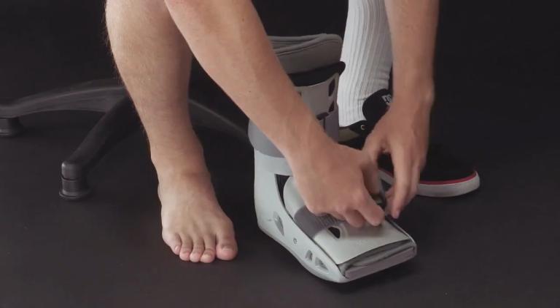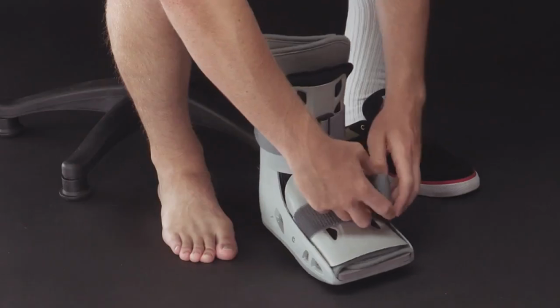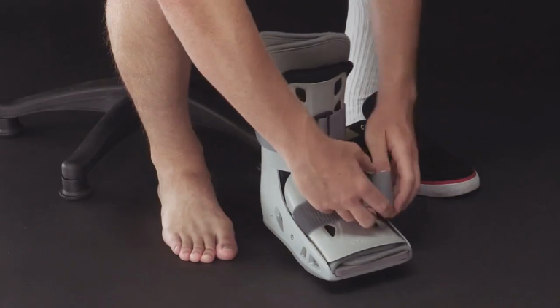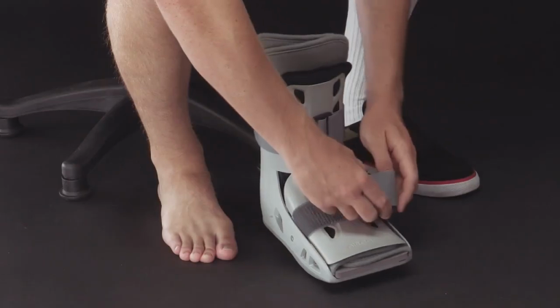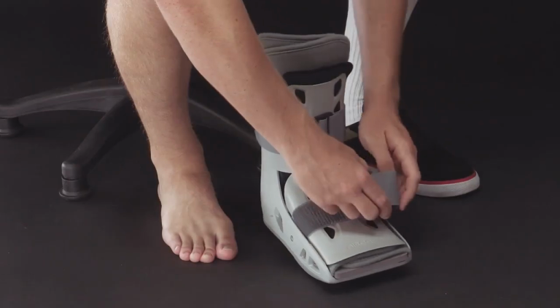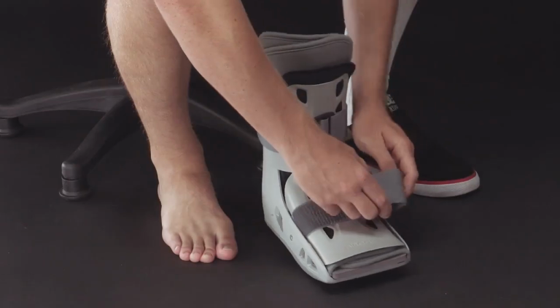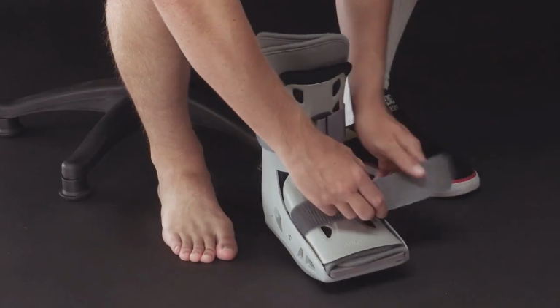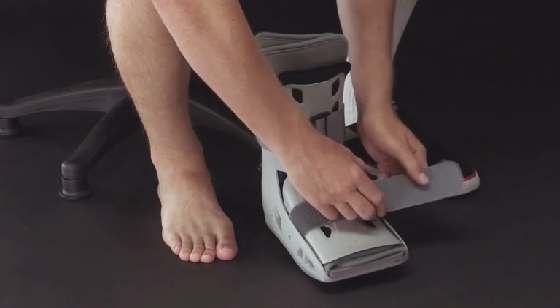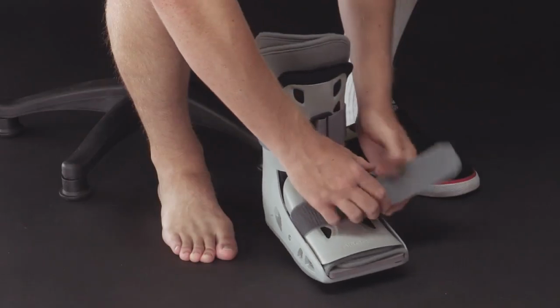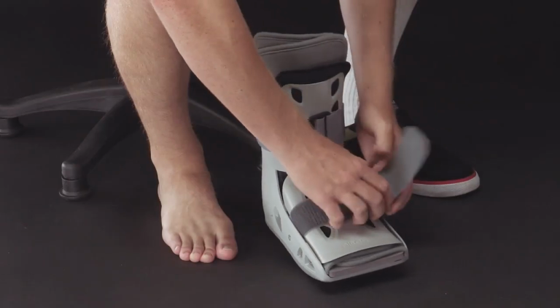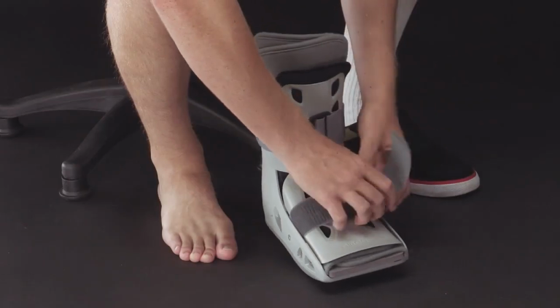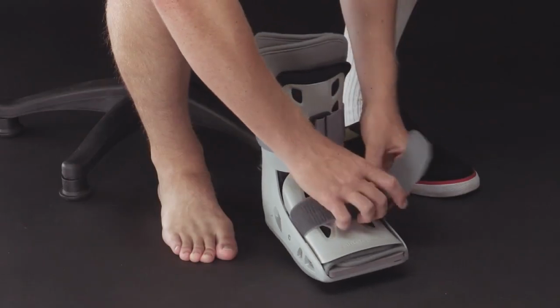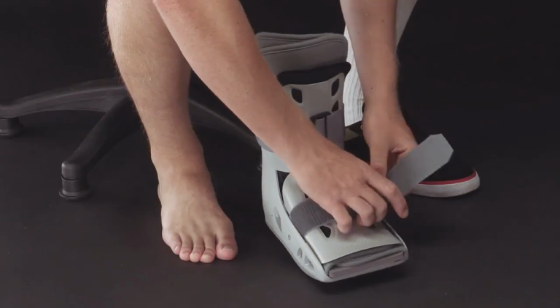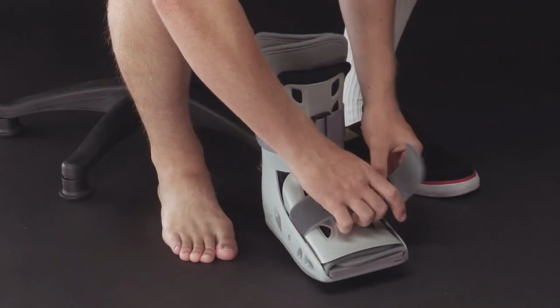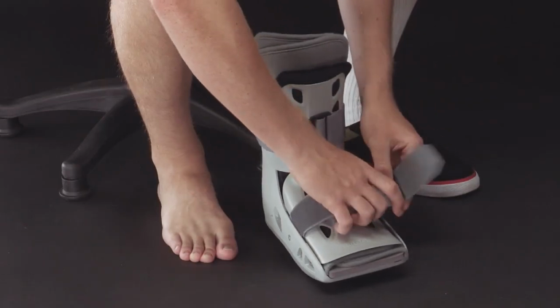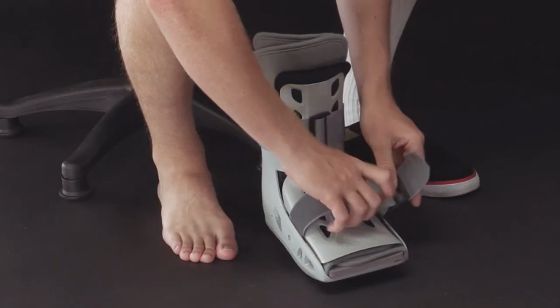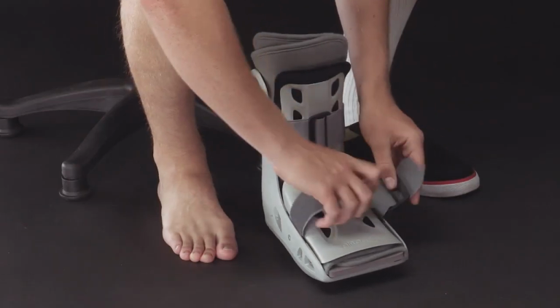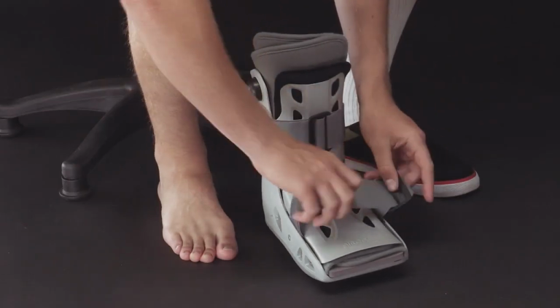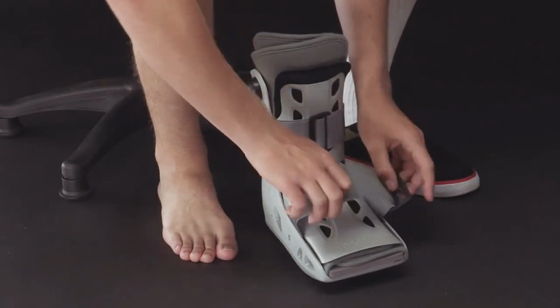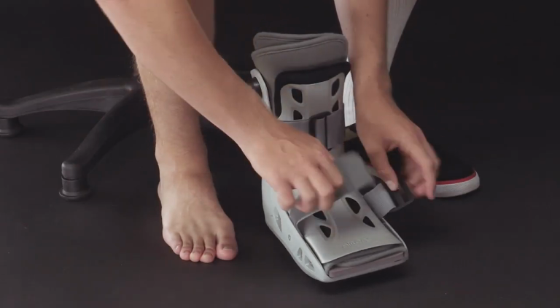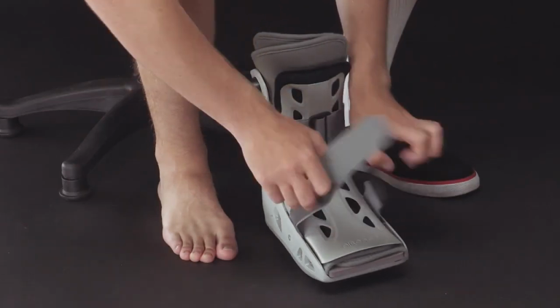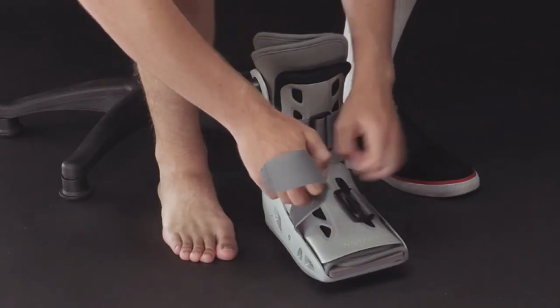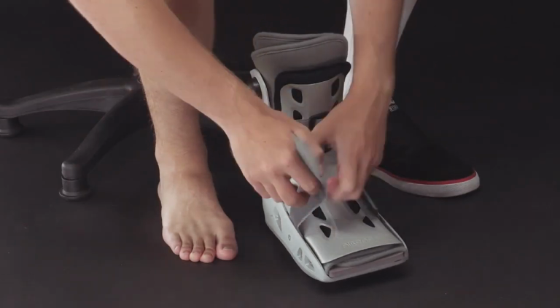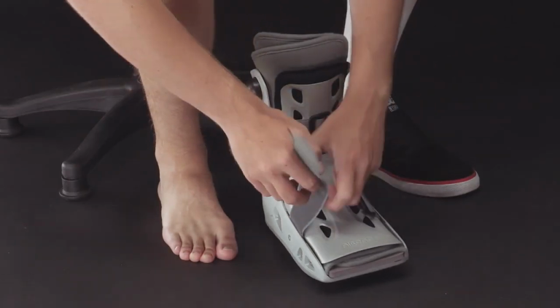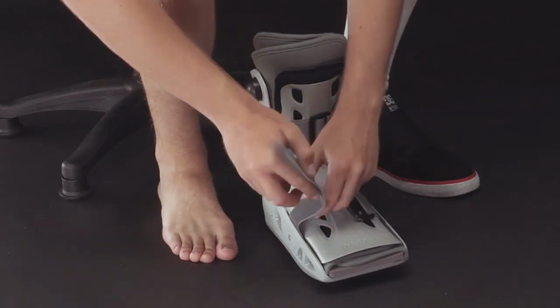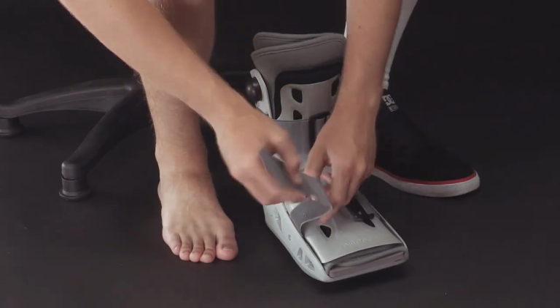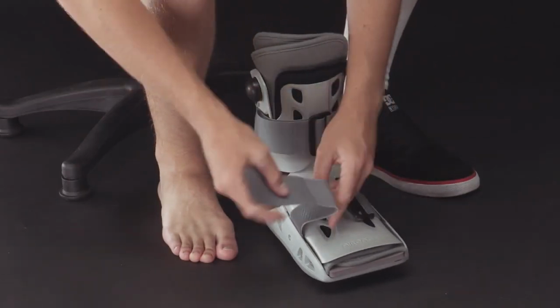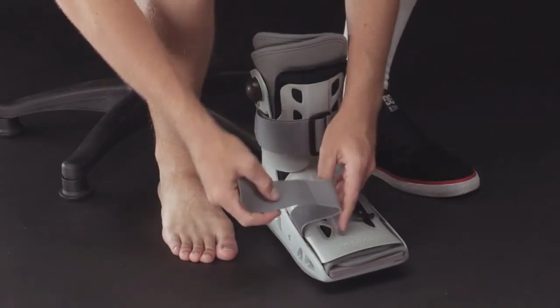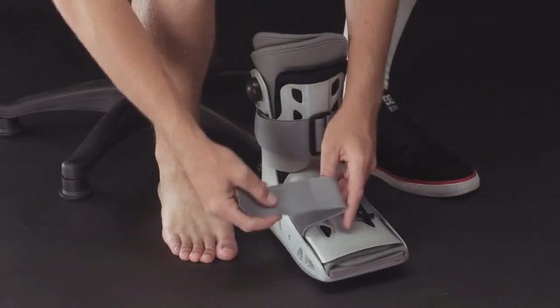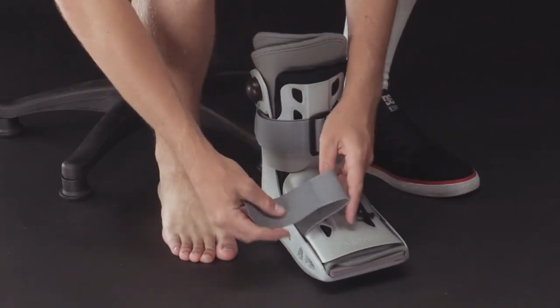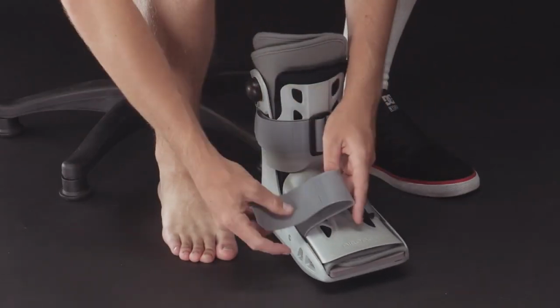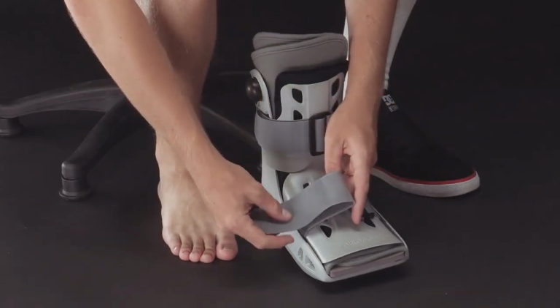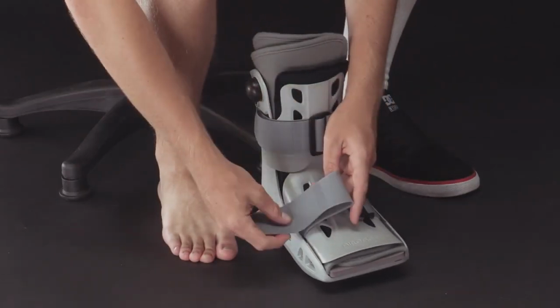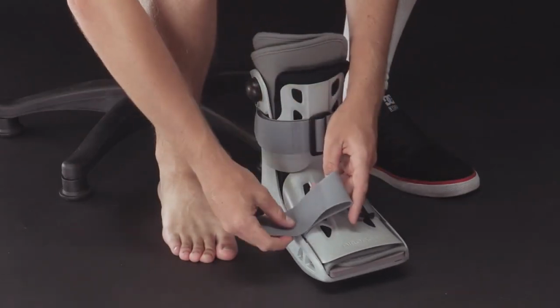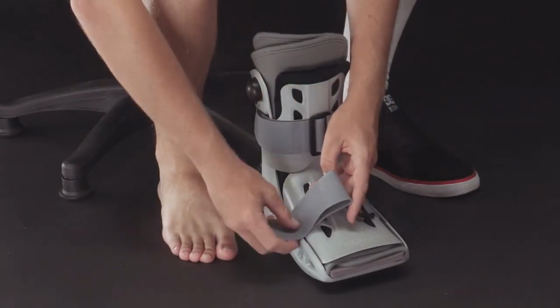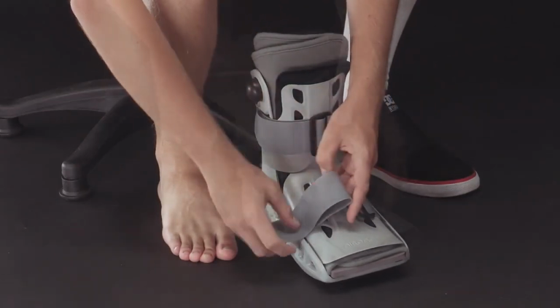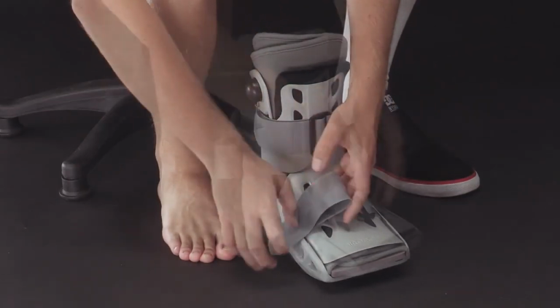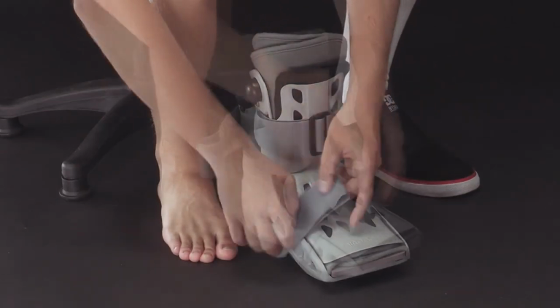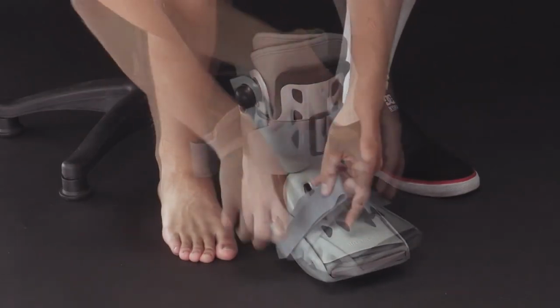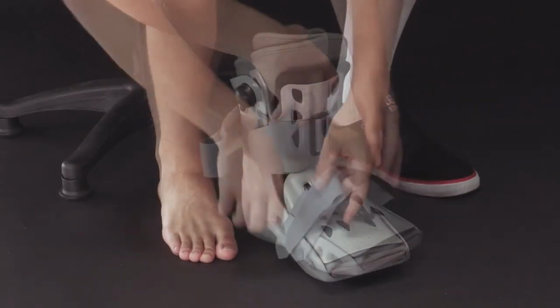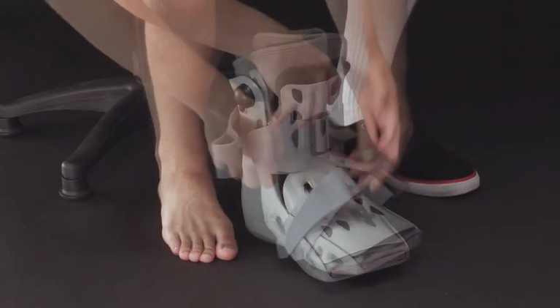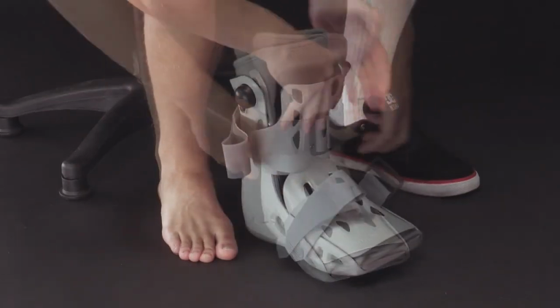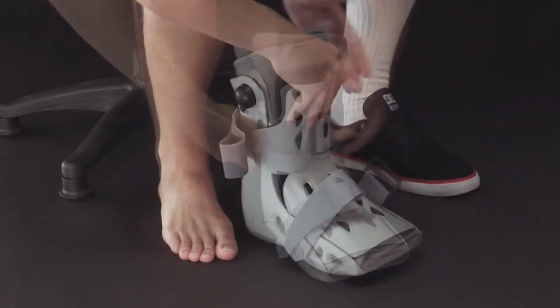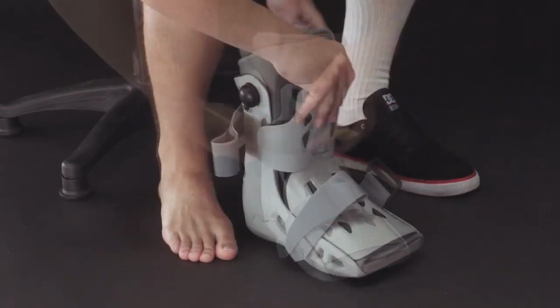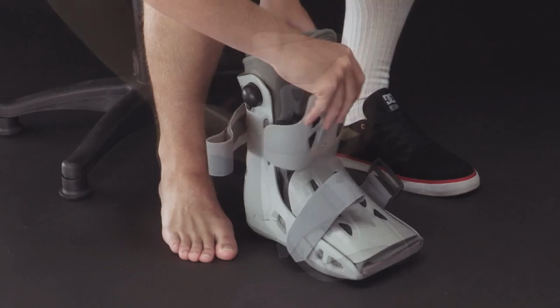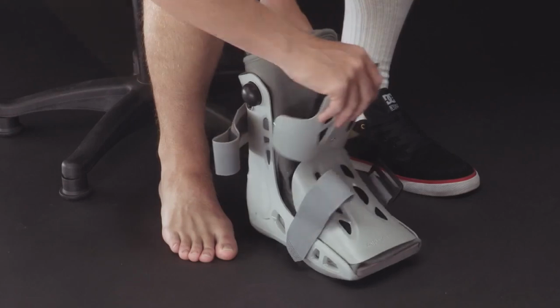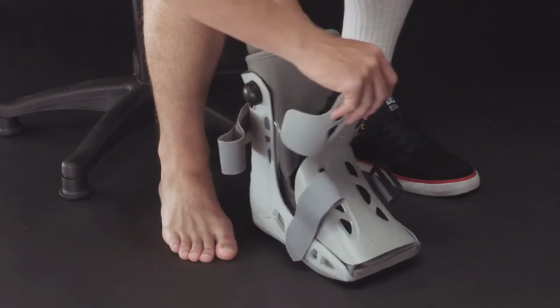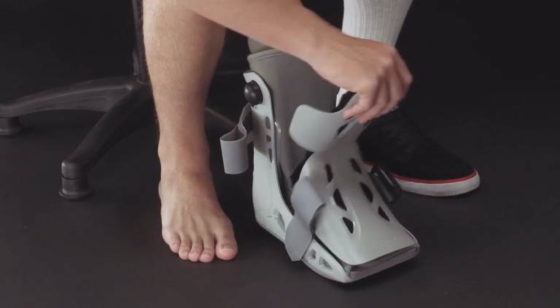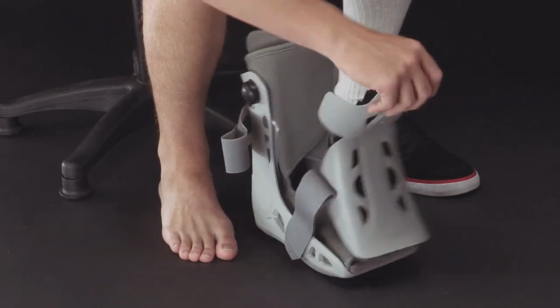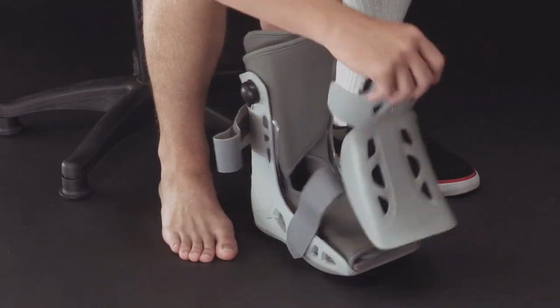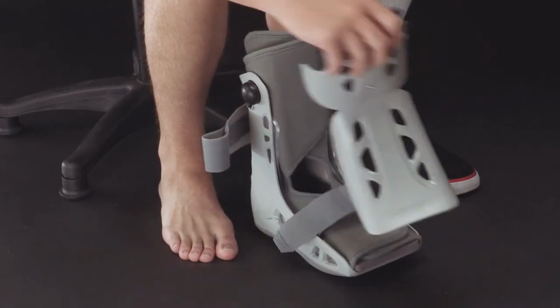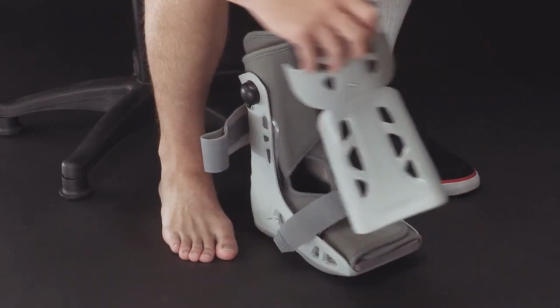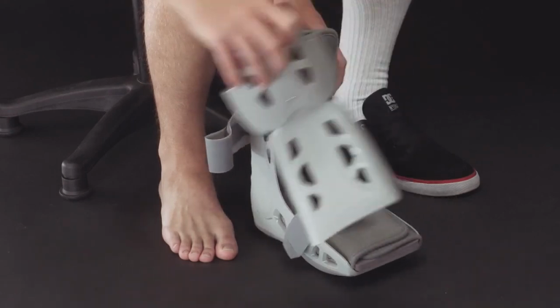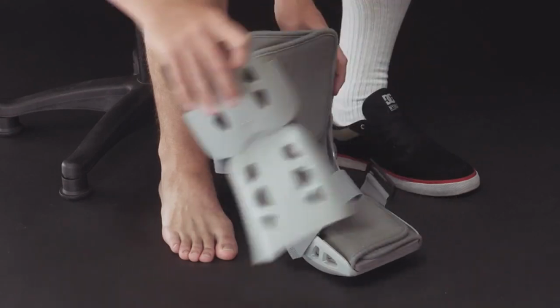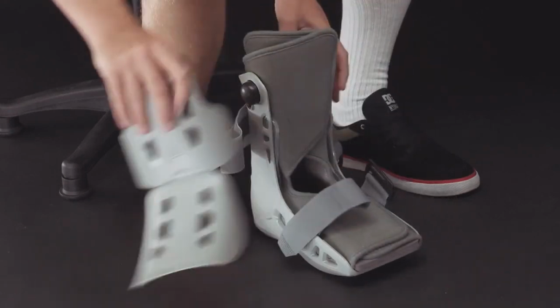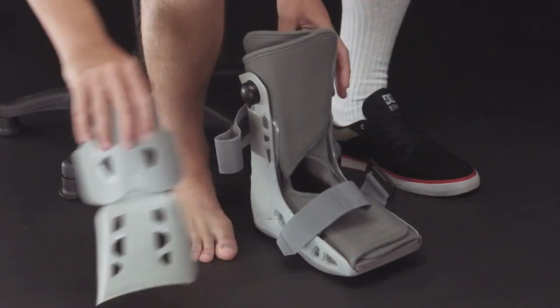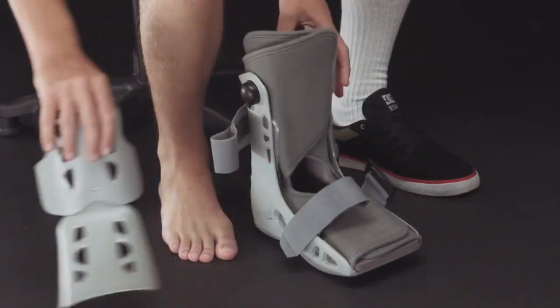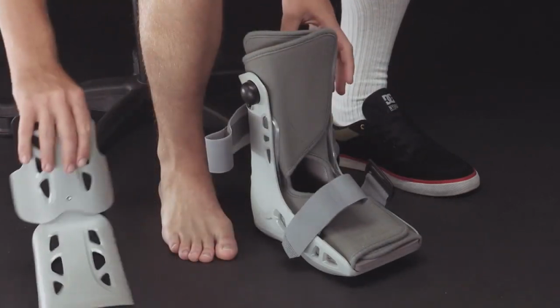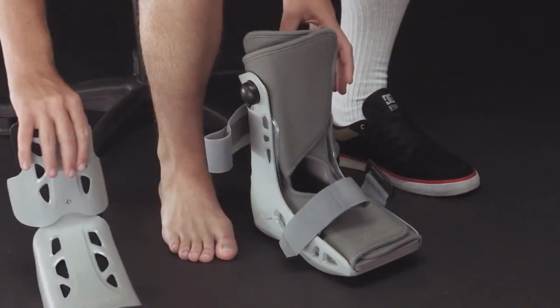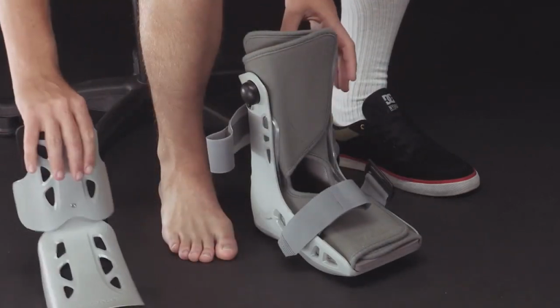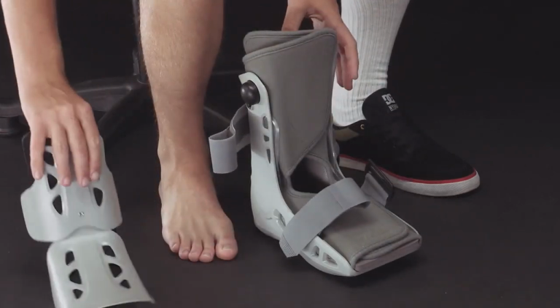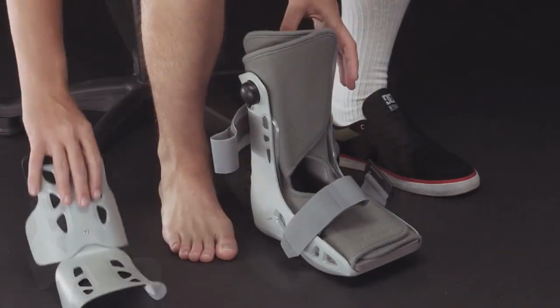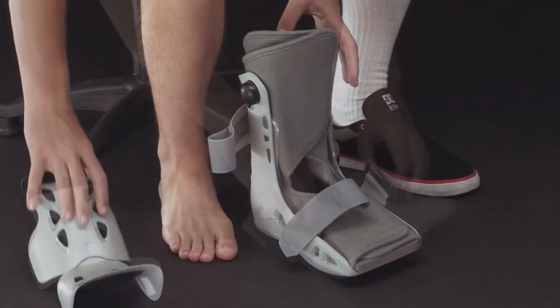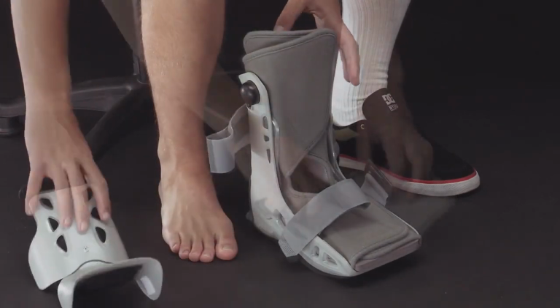To prepare the AirSelect short, unfasten the straps, remove the front panel, and open the liner.